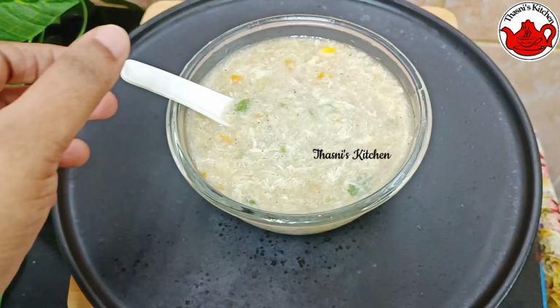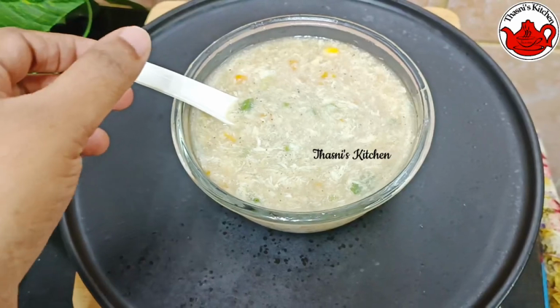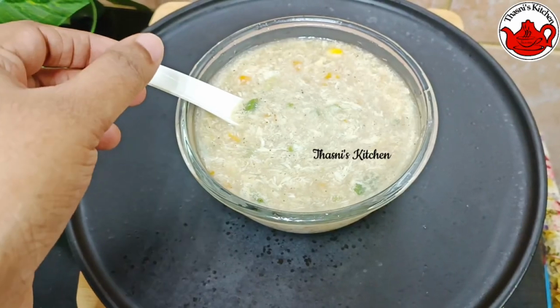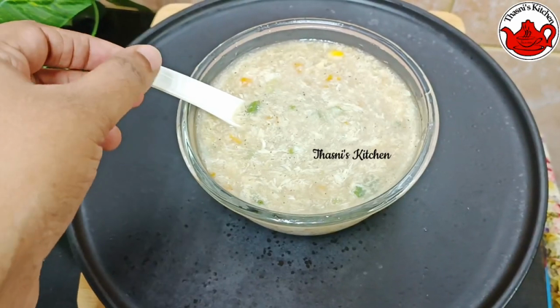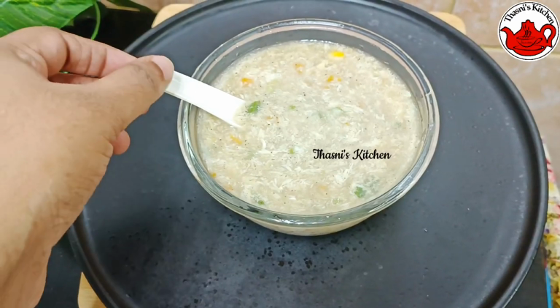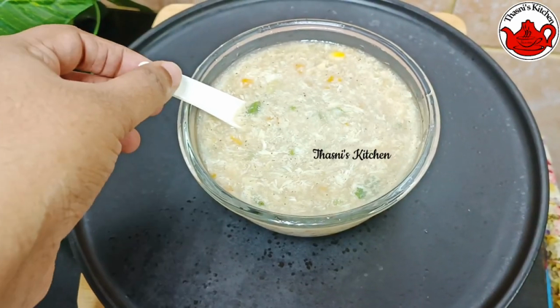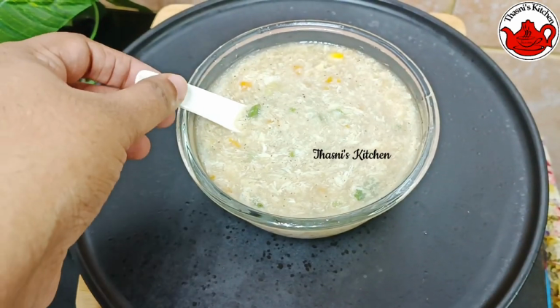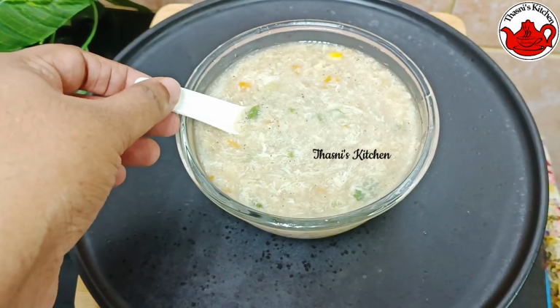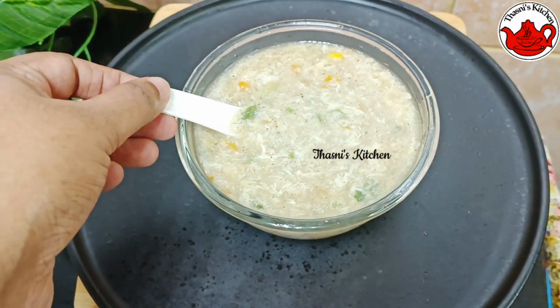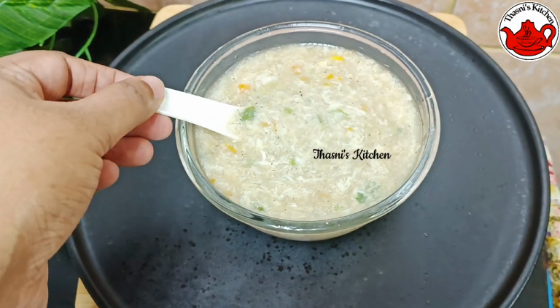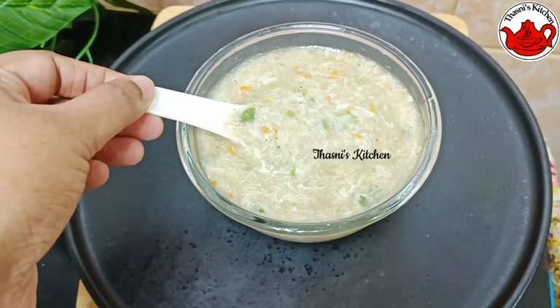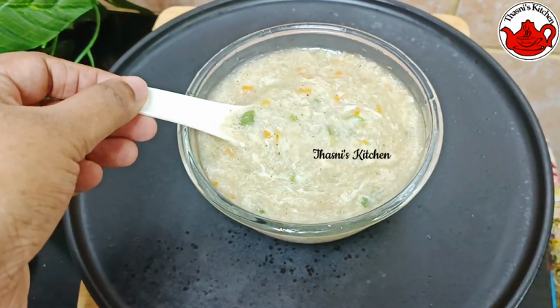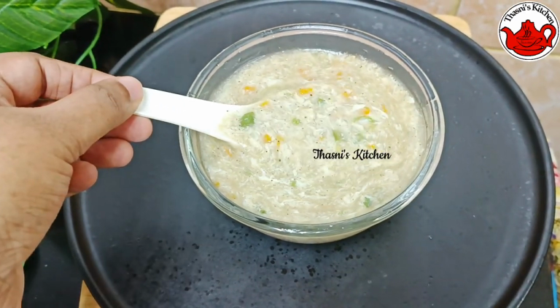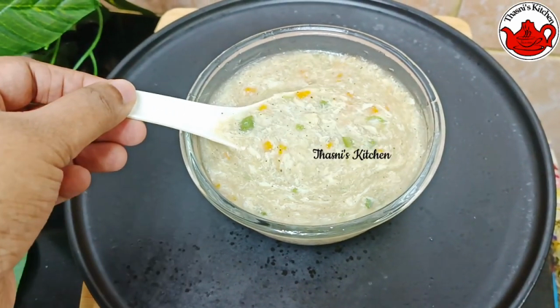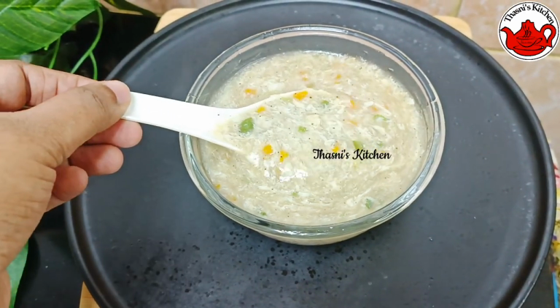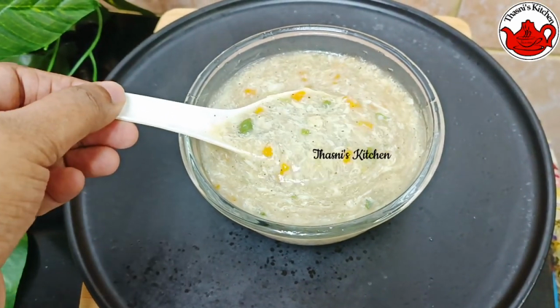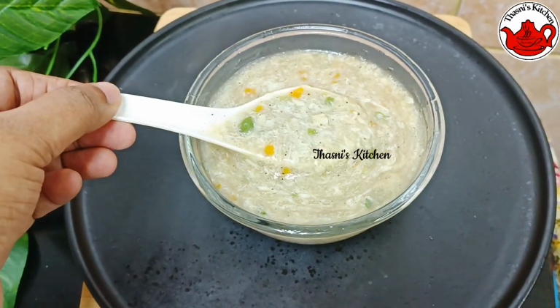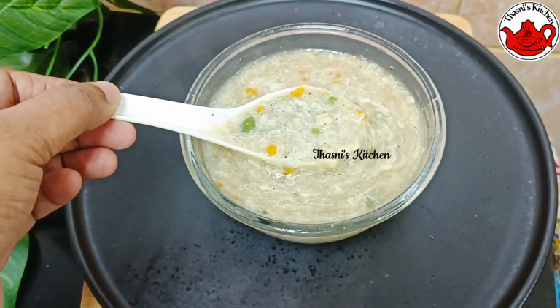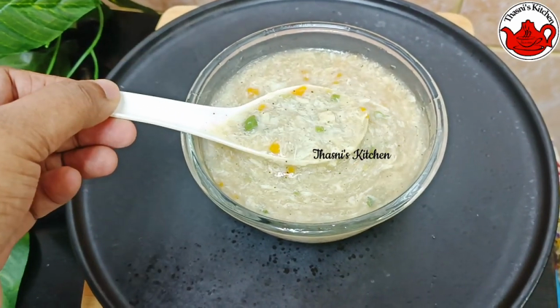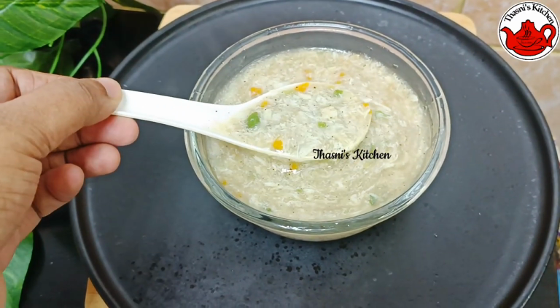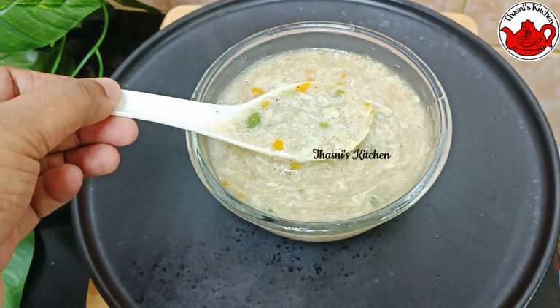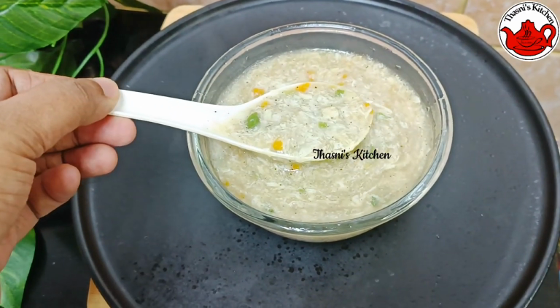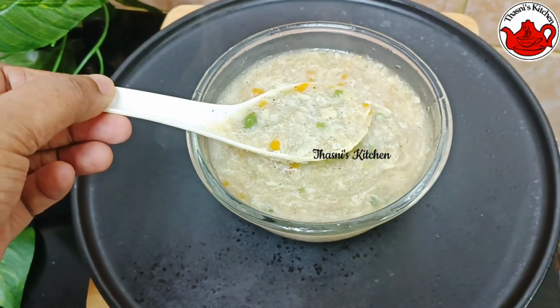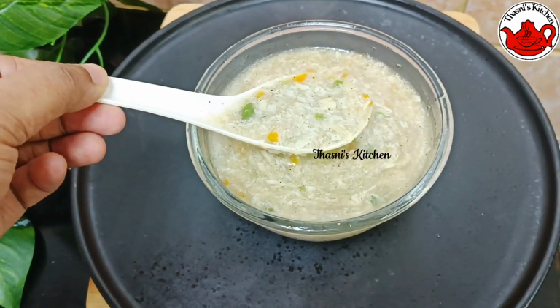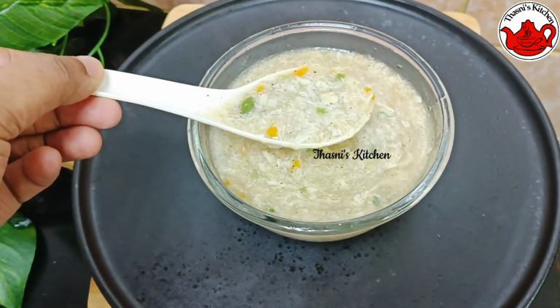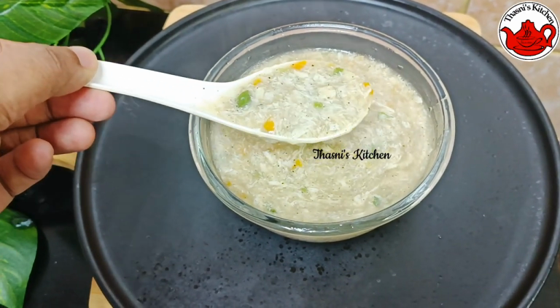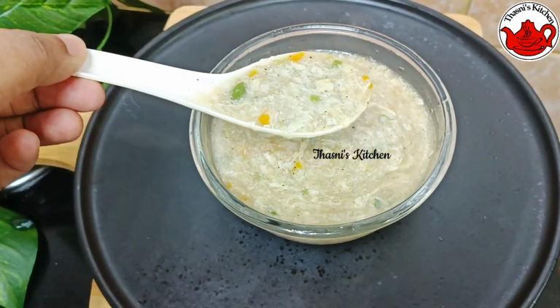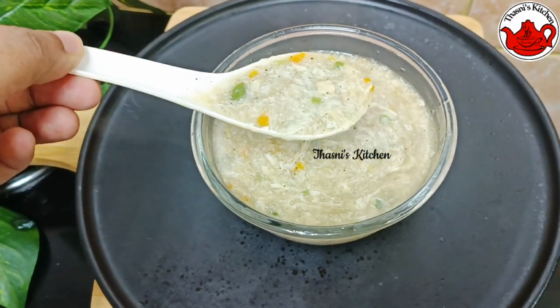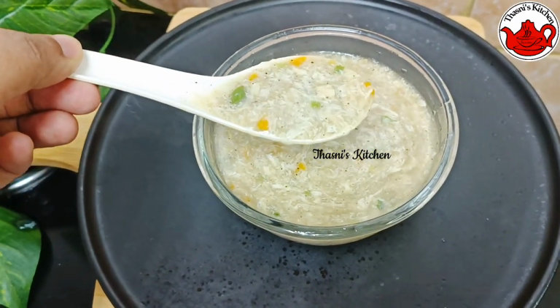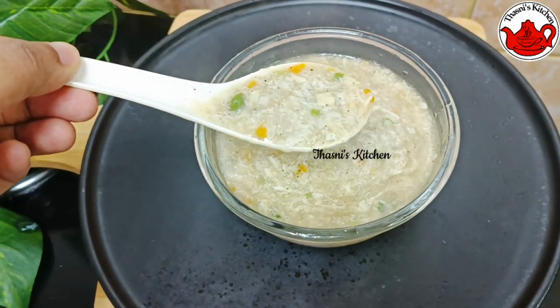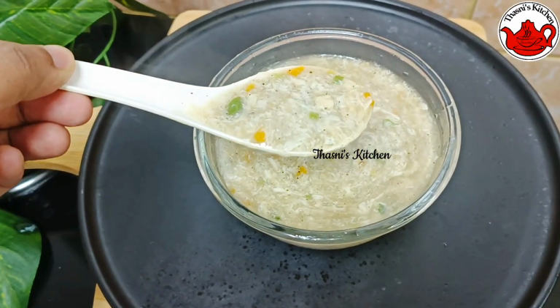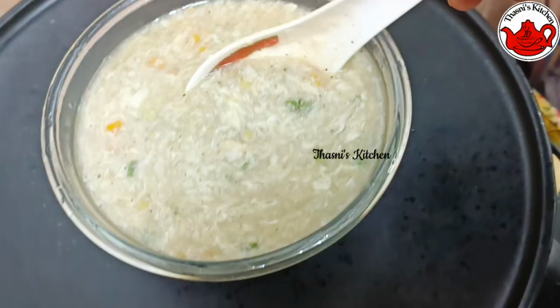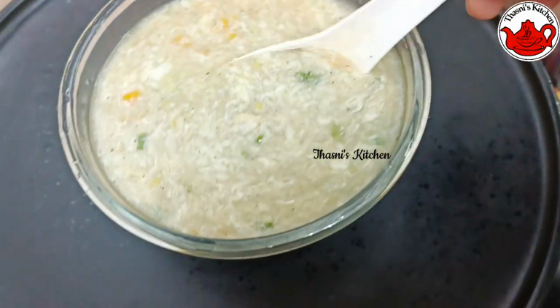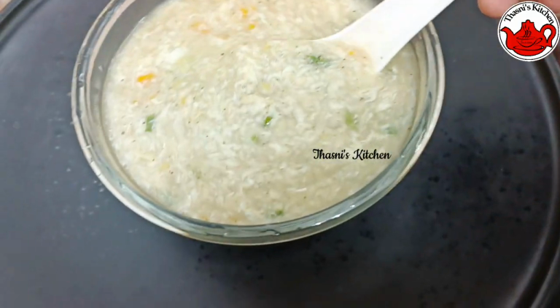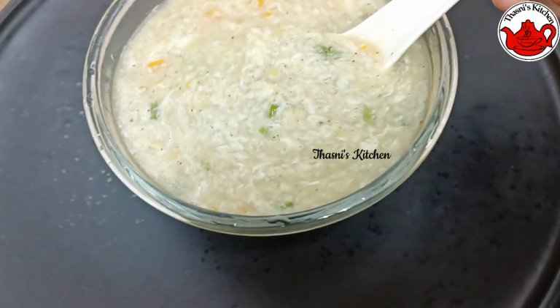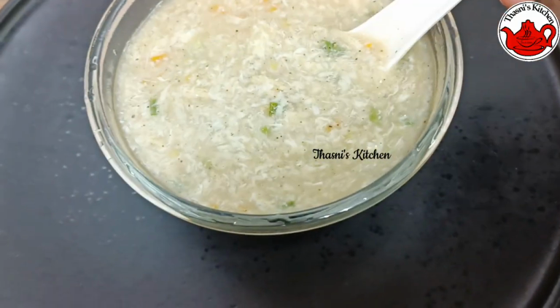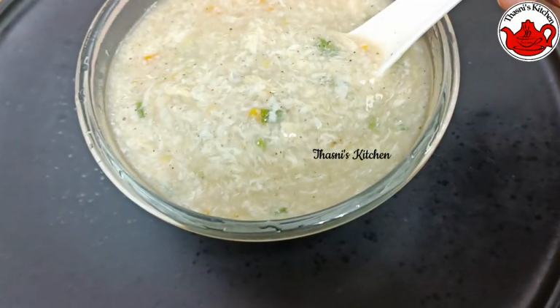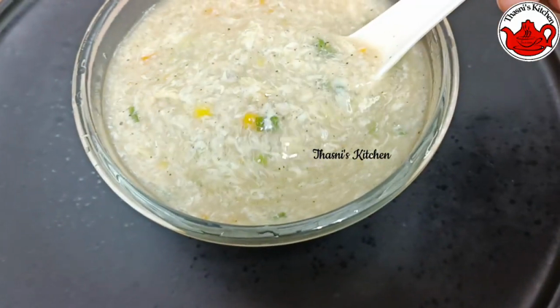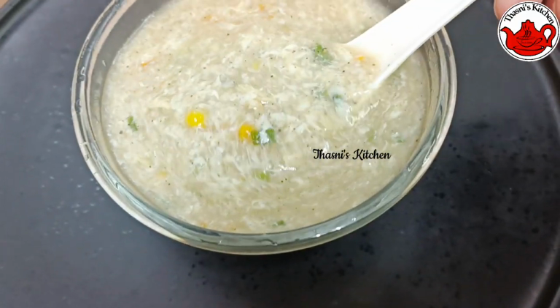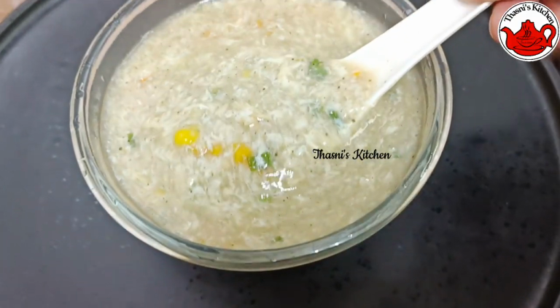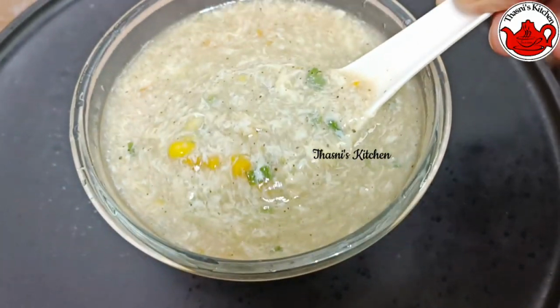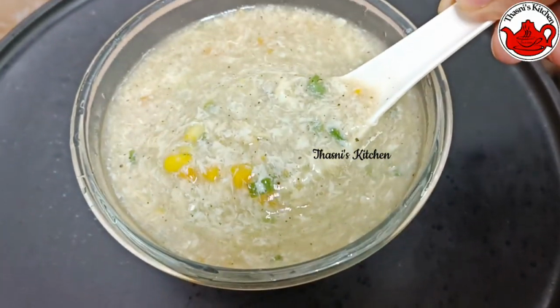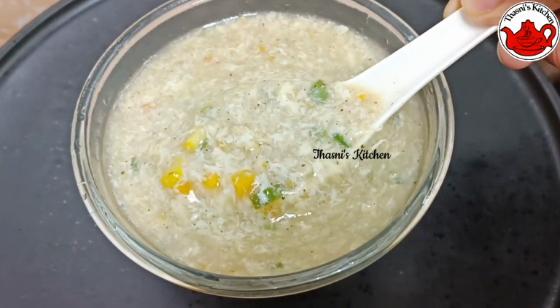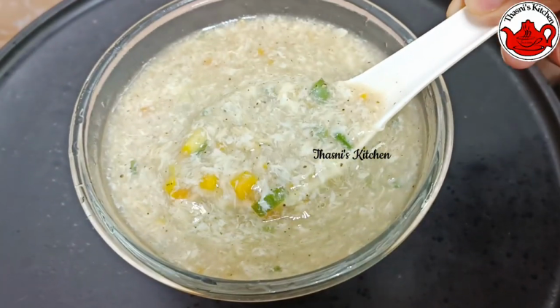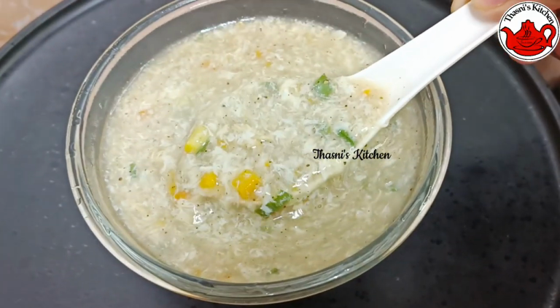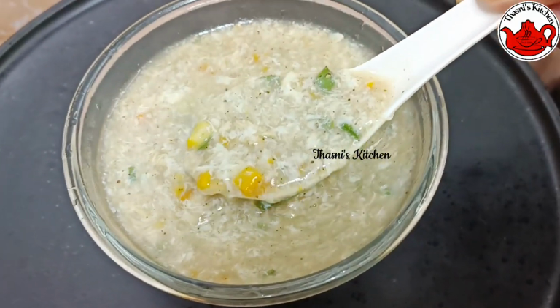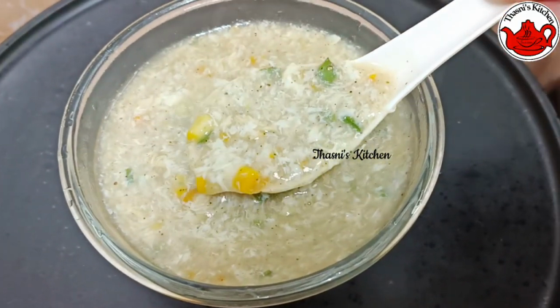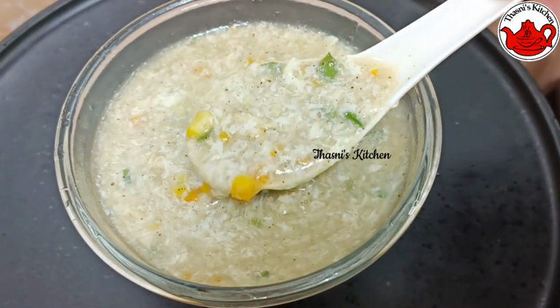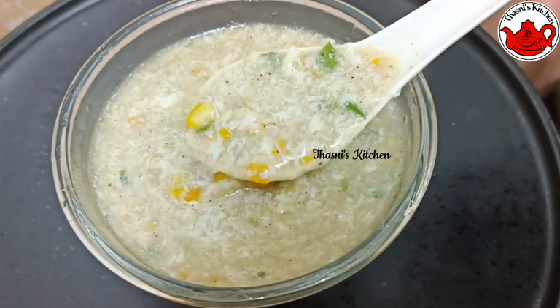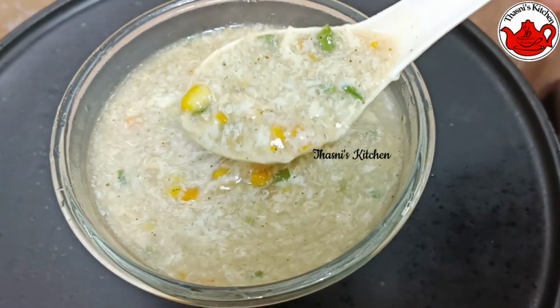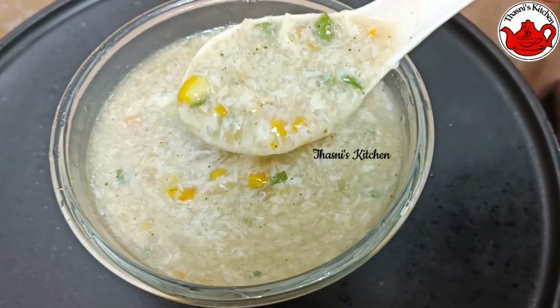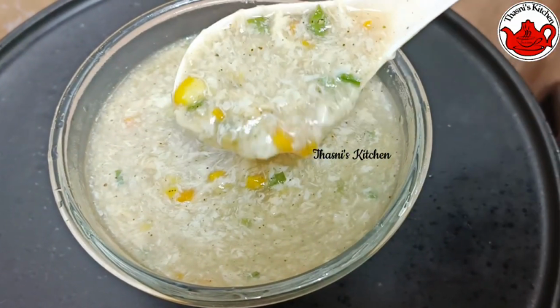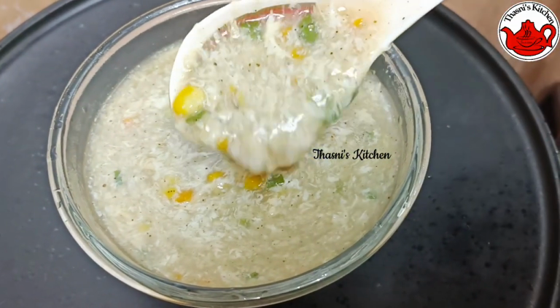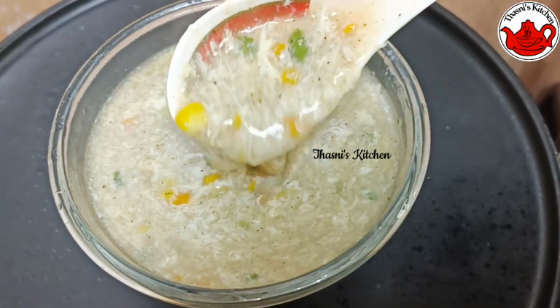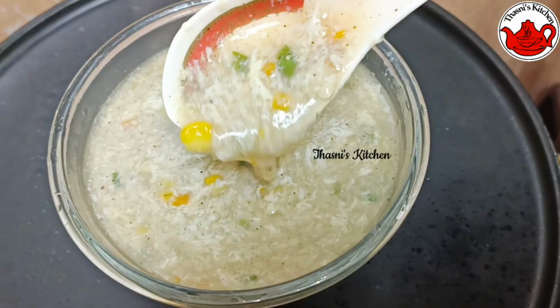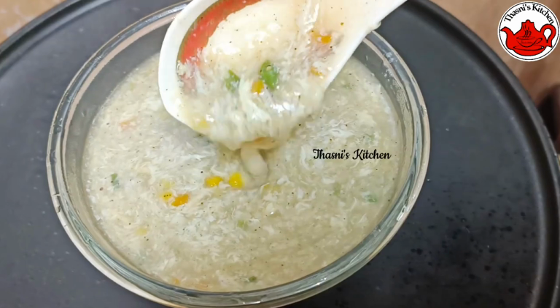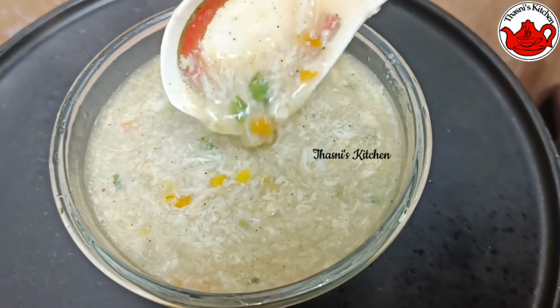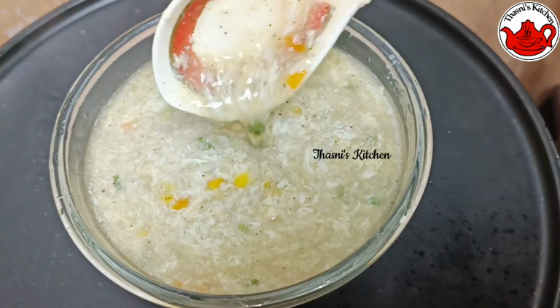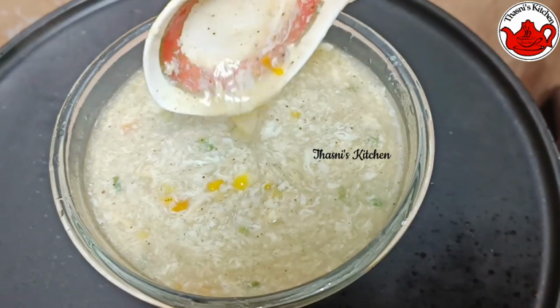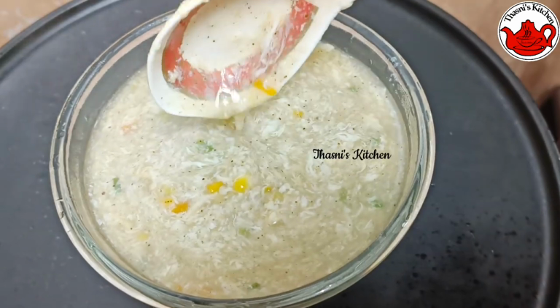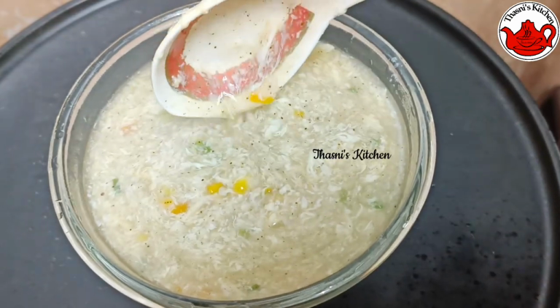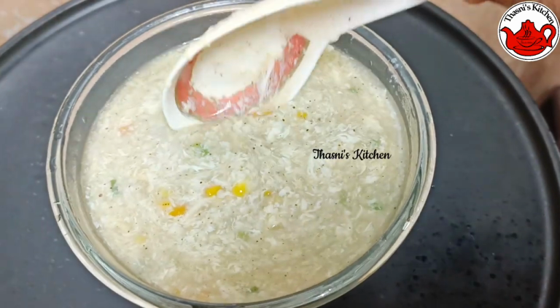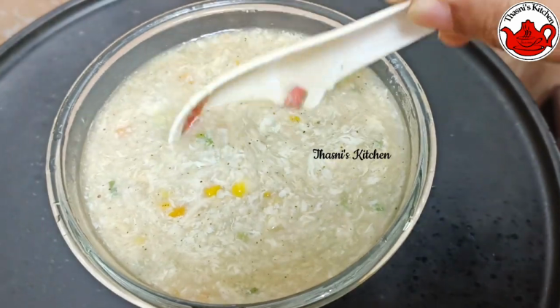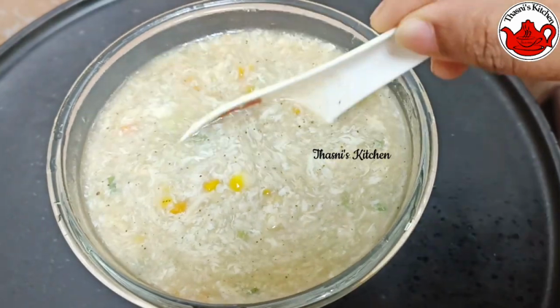Let's get a taste of chicken soup. Let's get ready to eat soup.